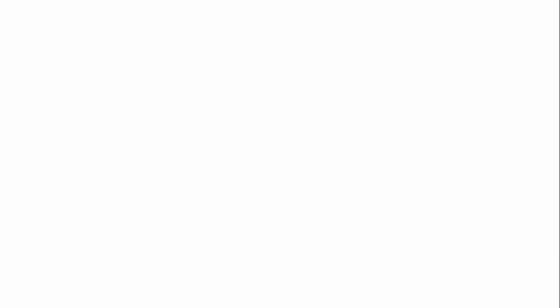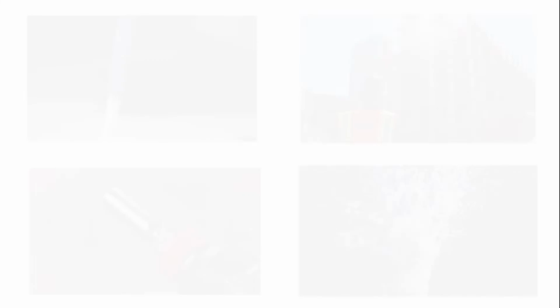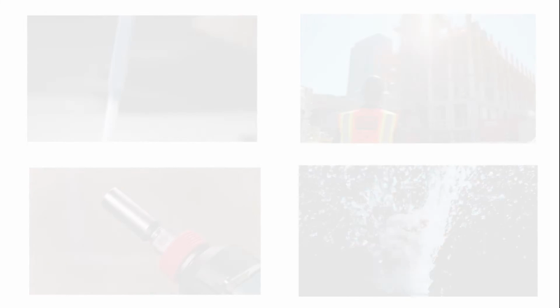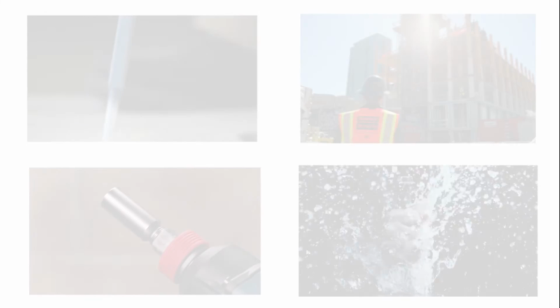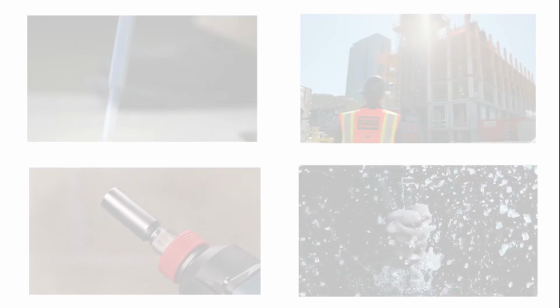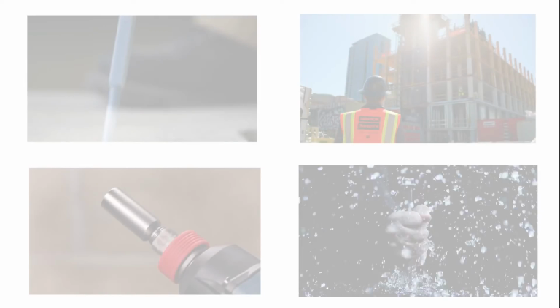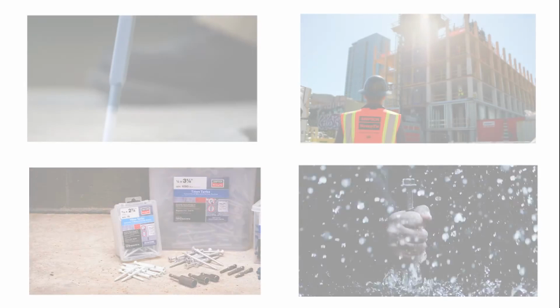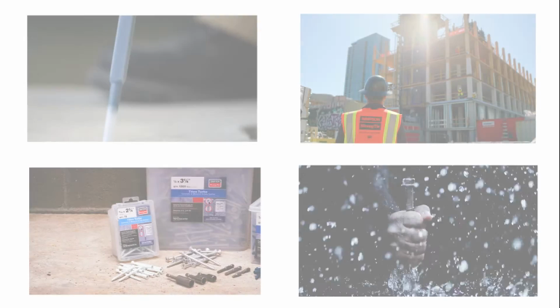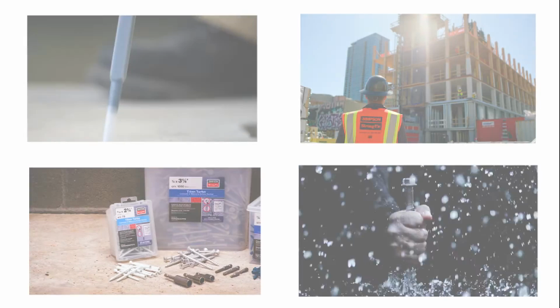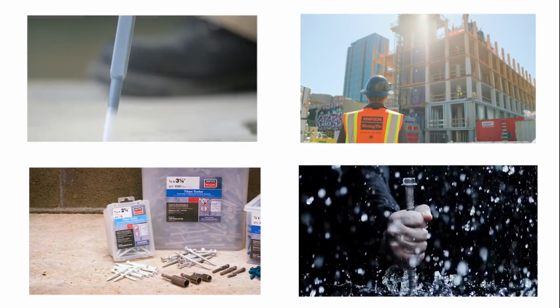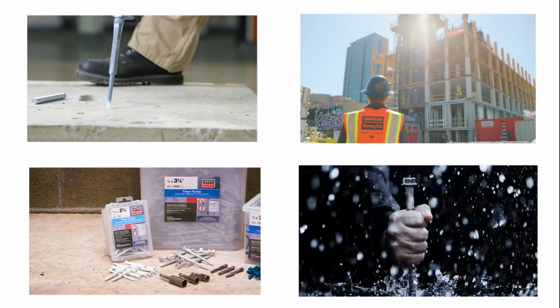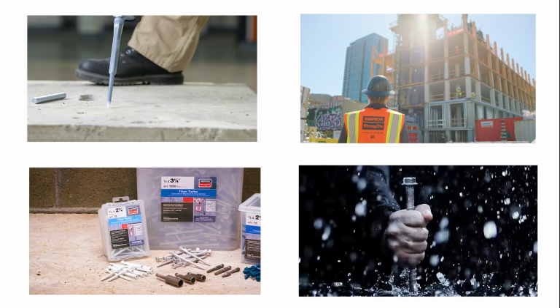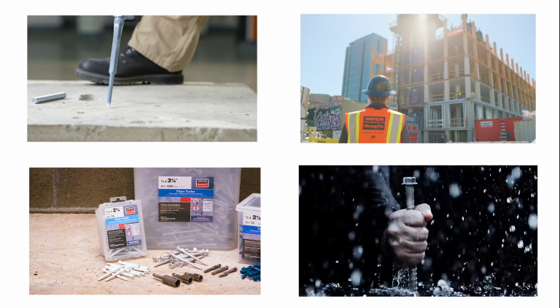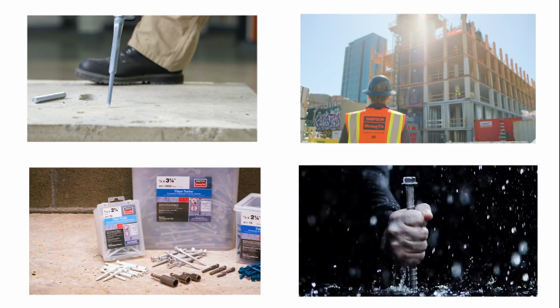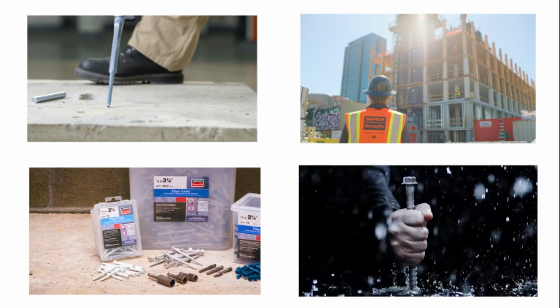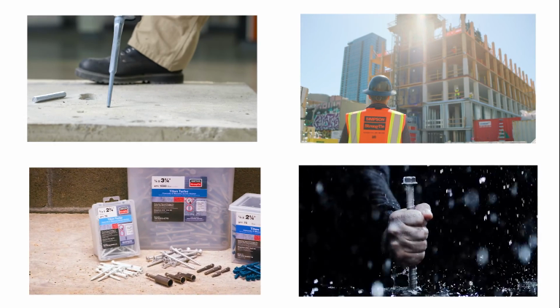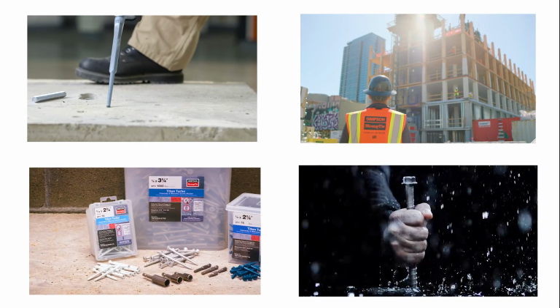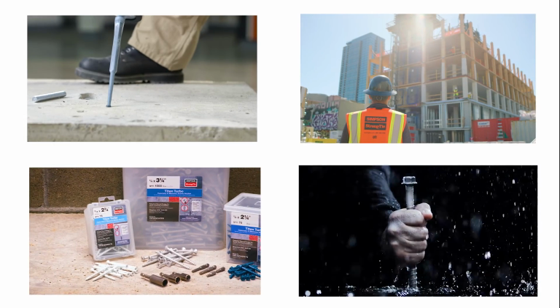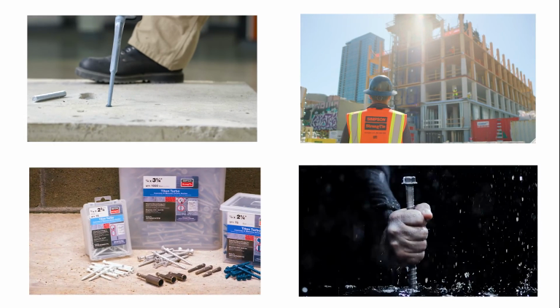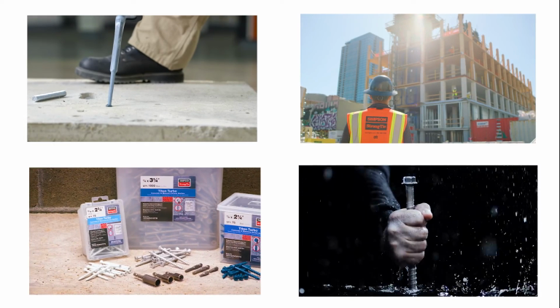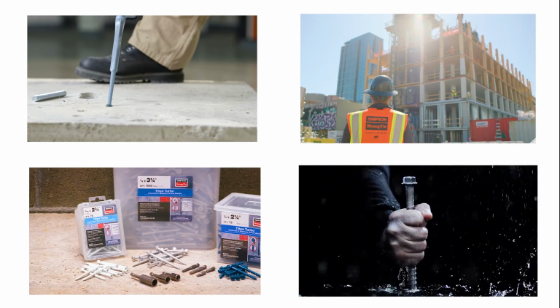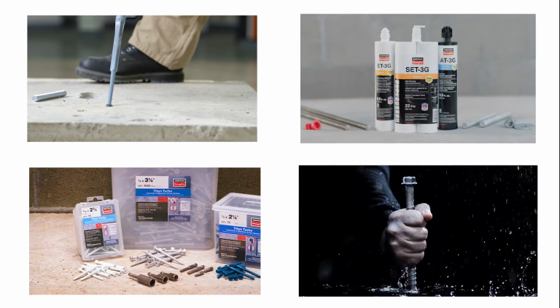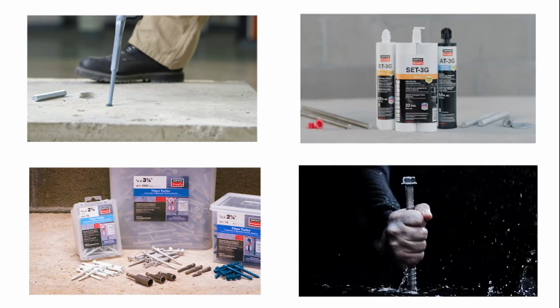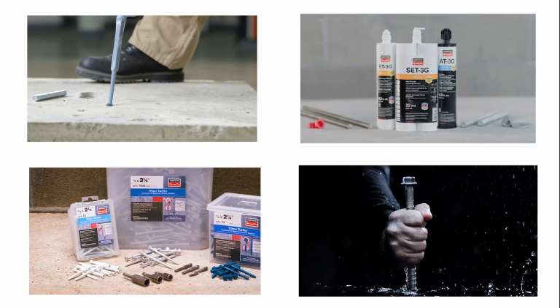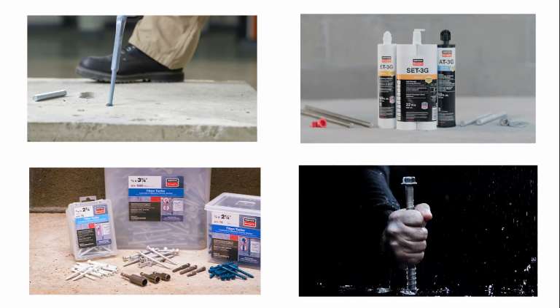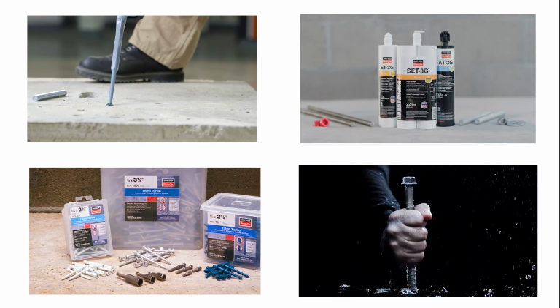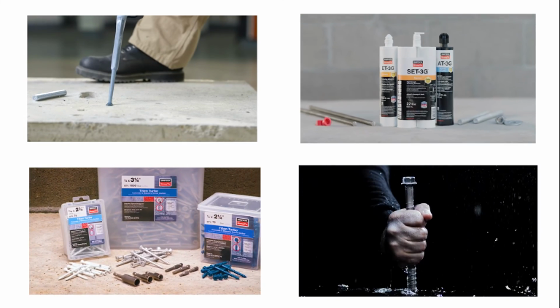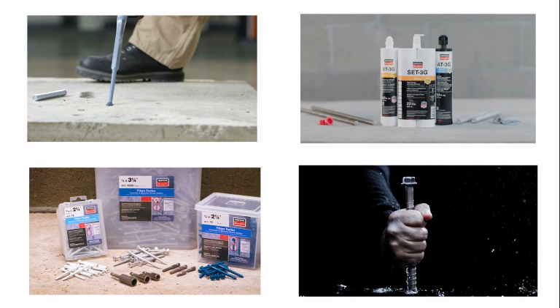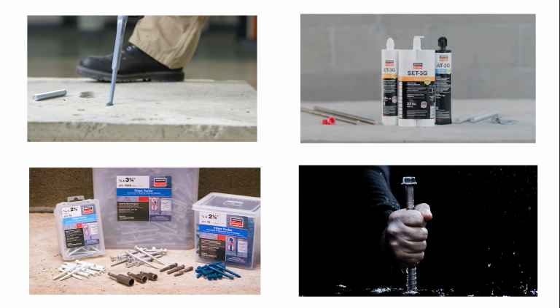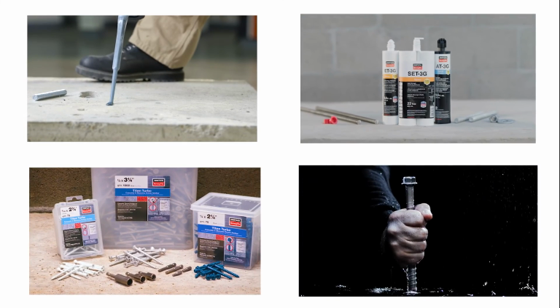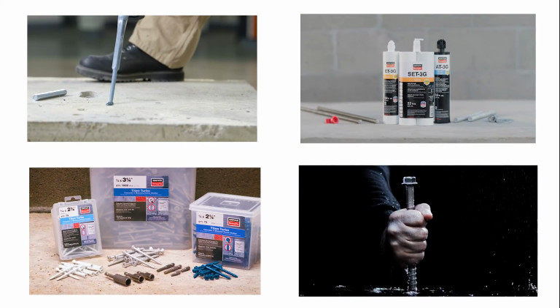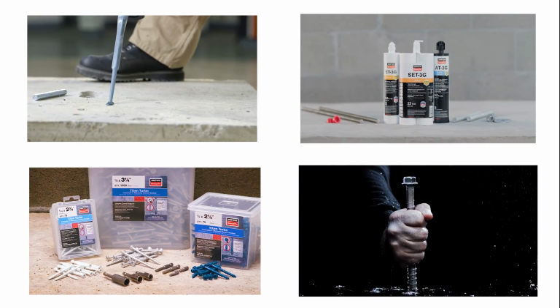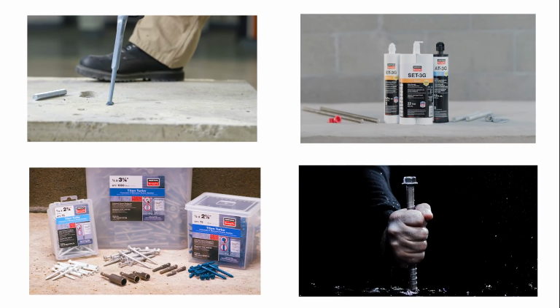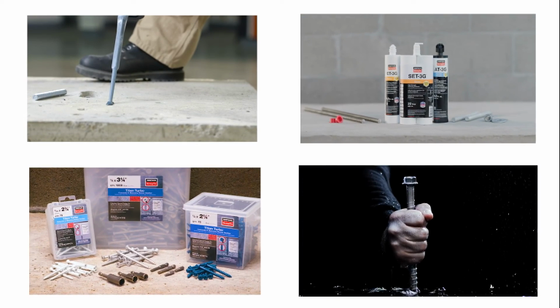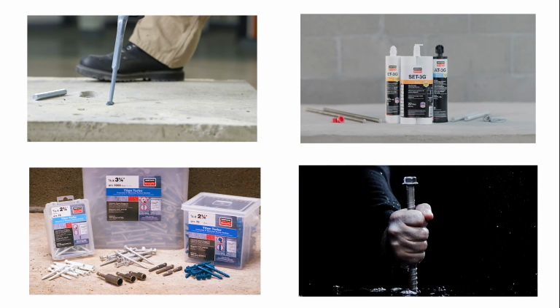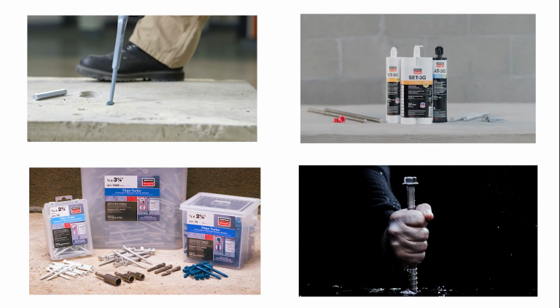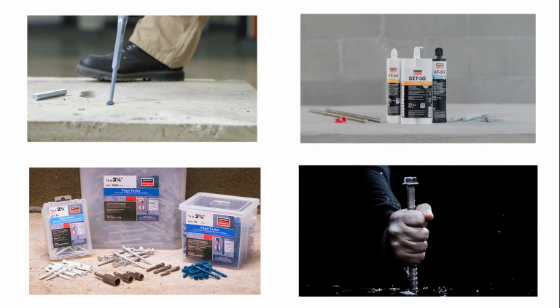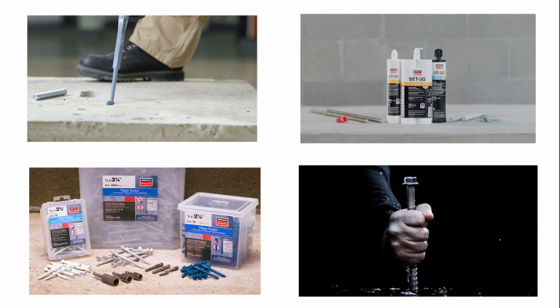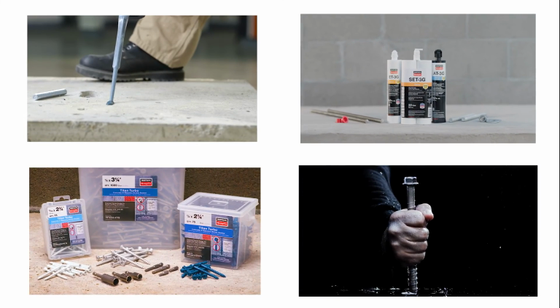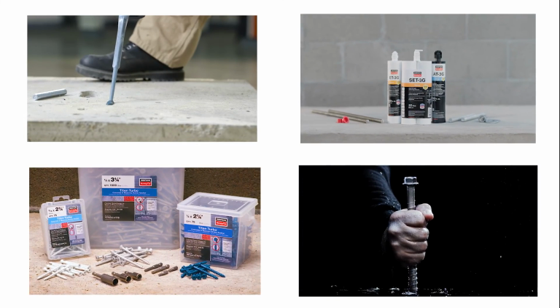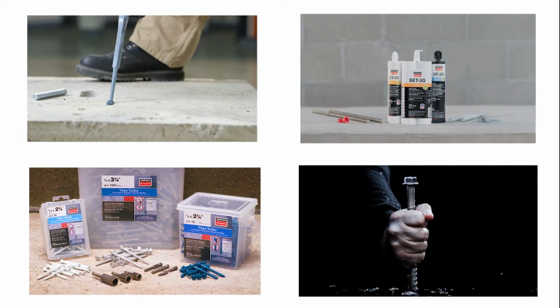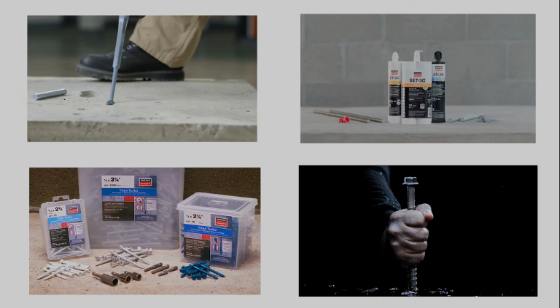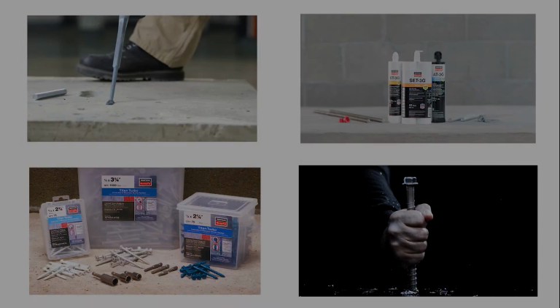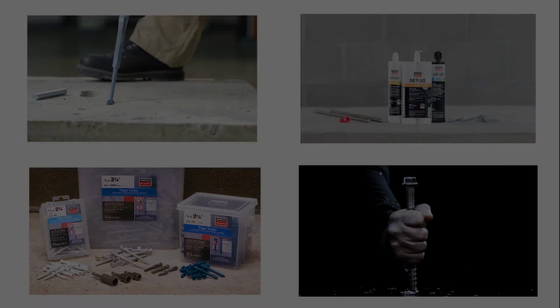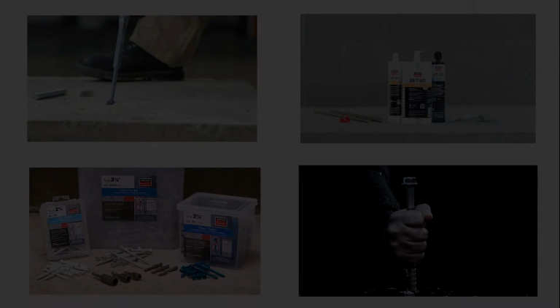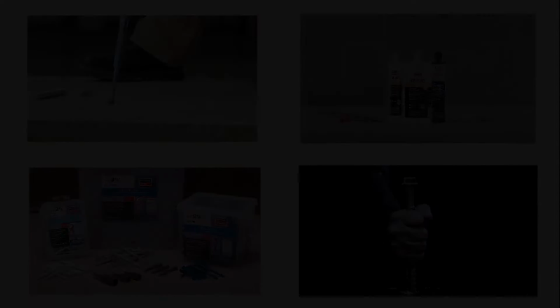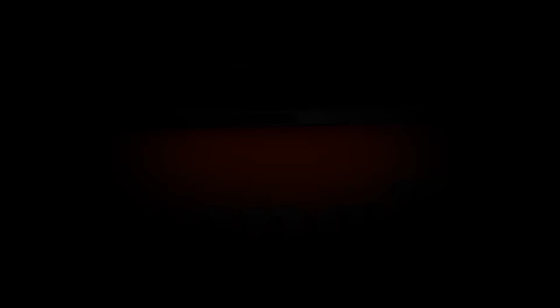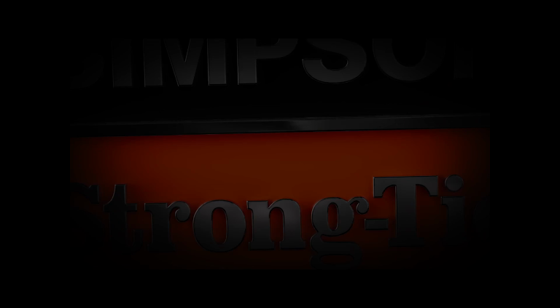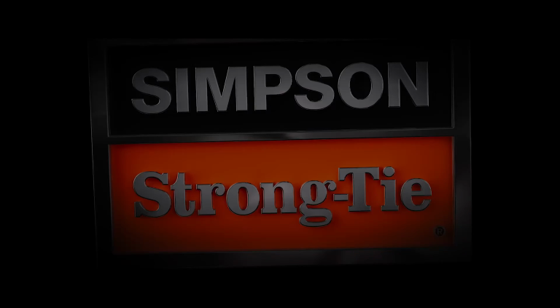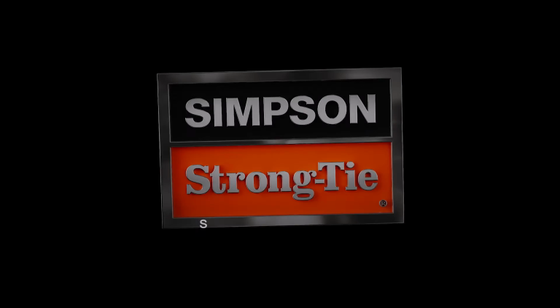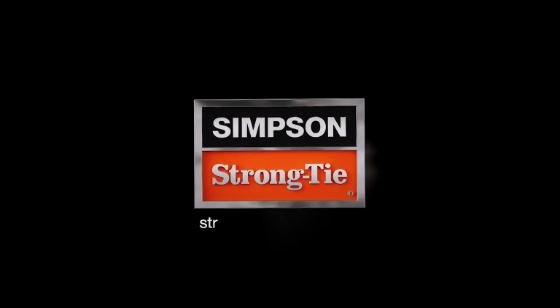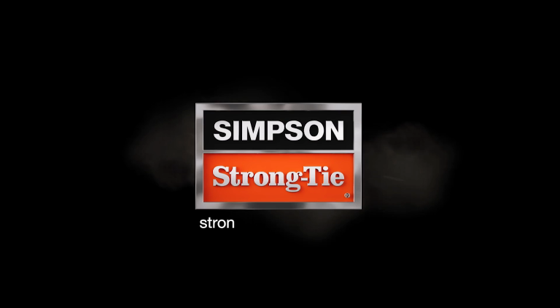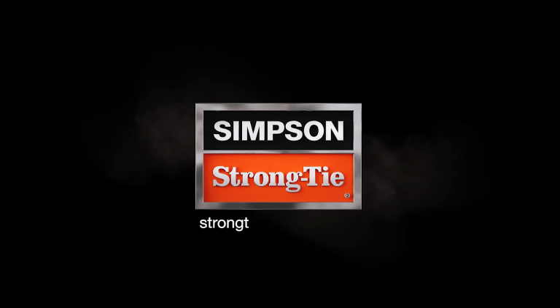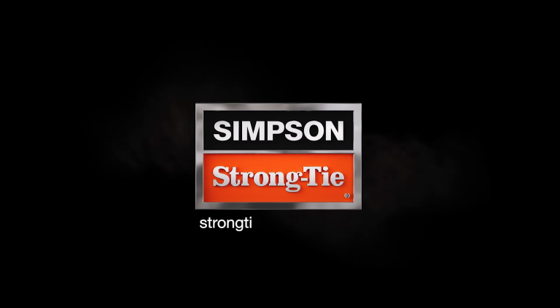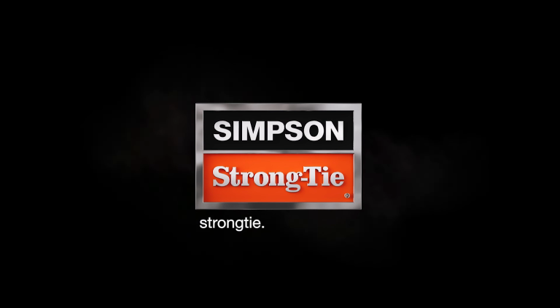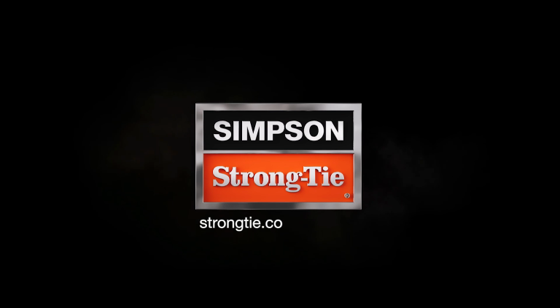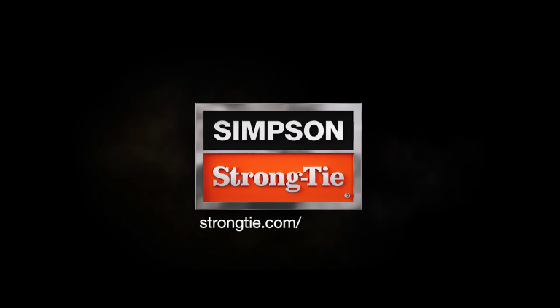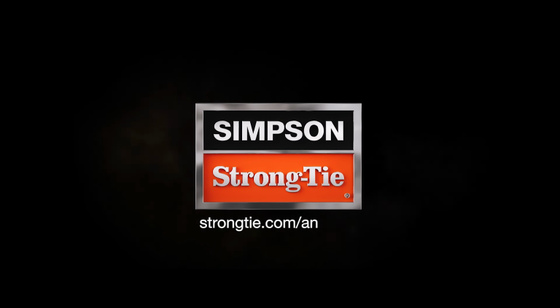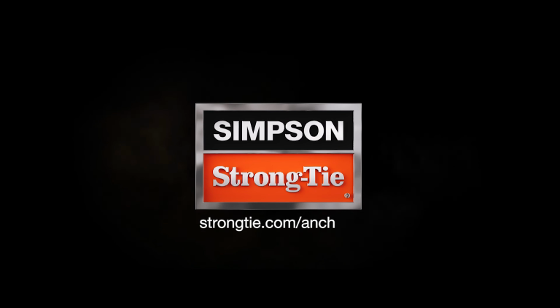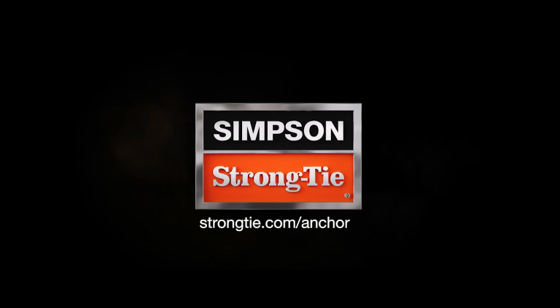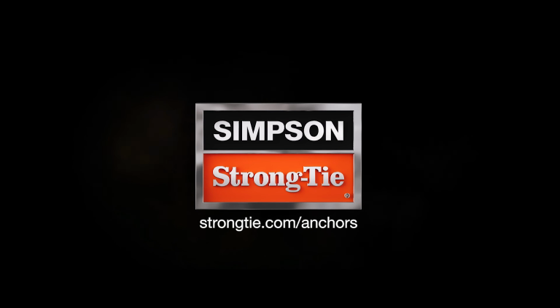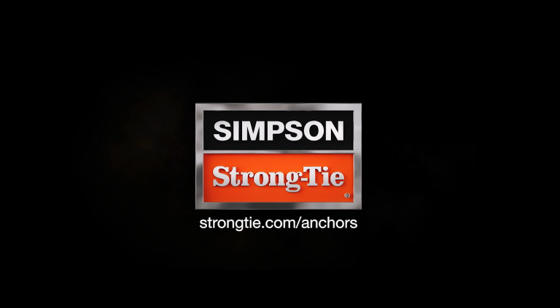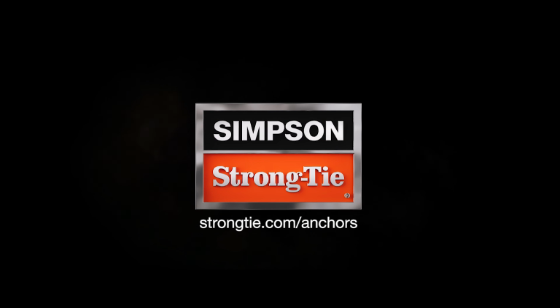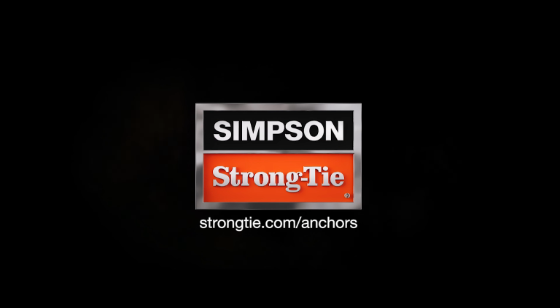To learn more about Simpson Strong-Tie mechanical and adhesive anchors, visit strongtie.com/anchors.